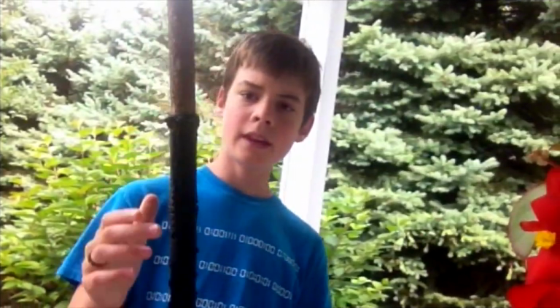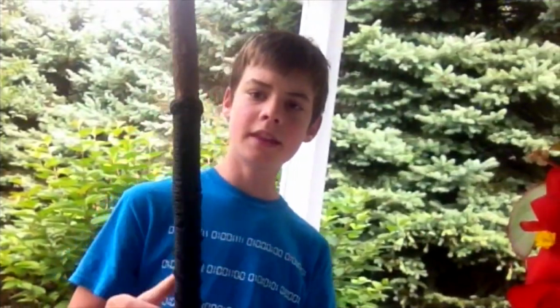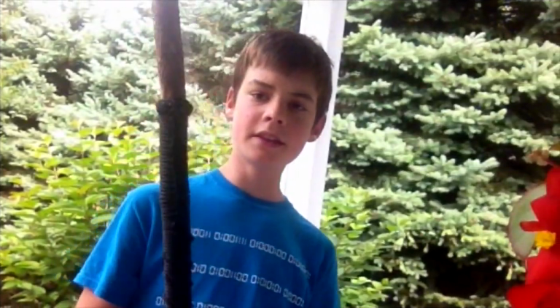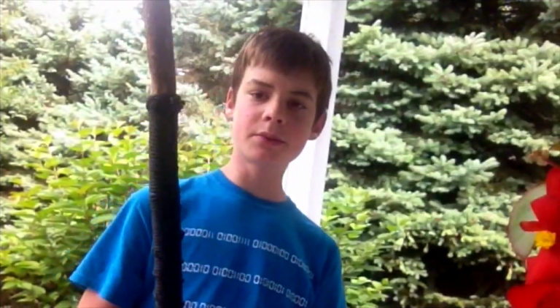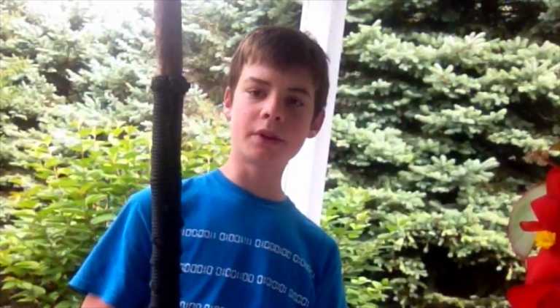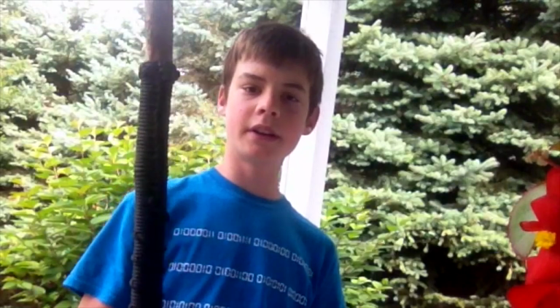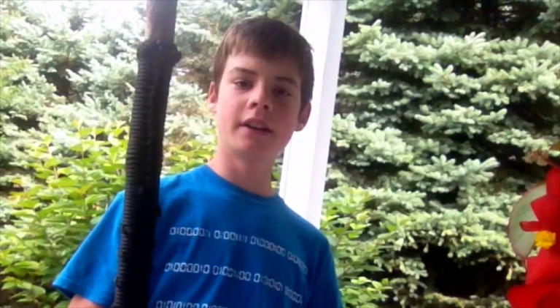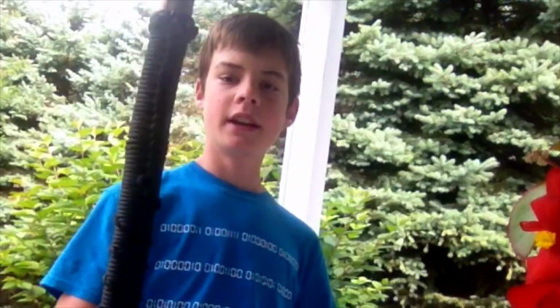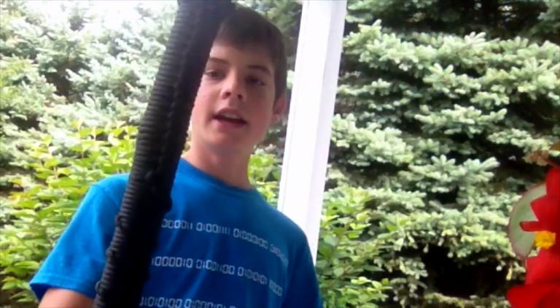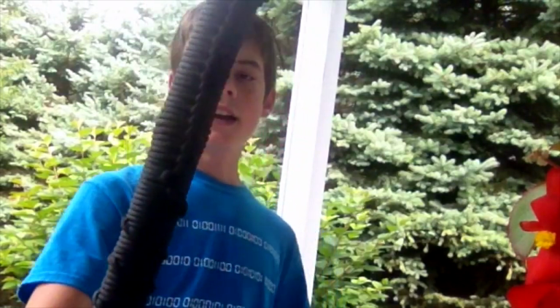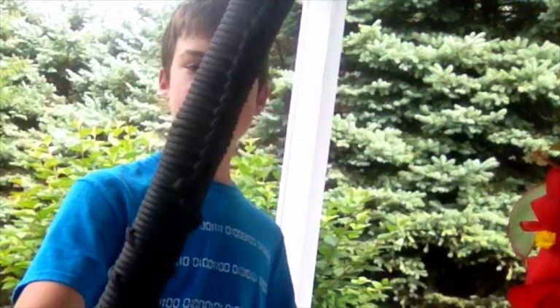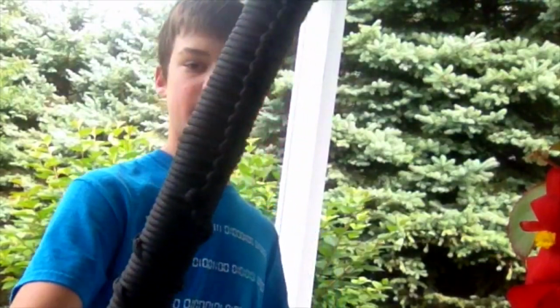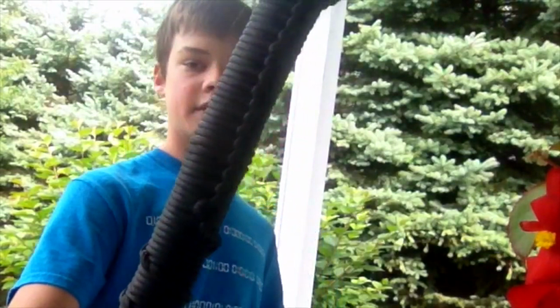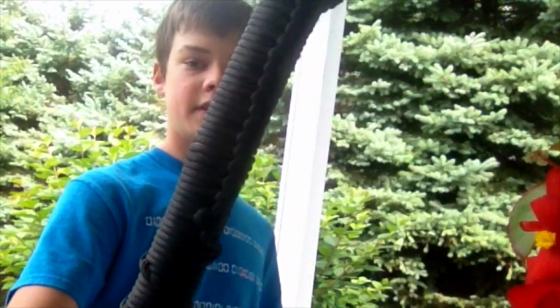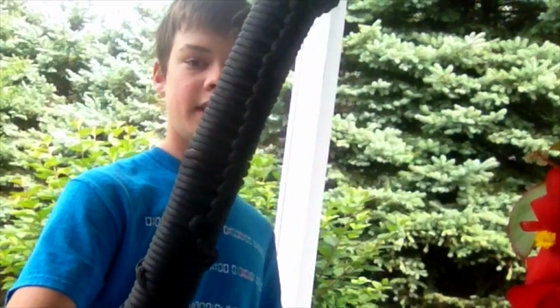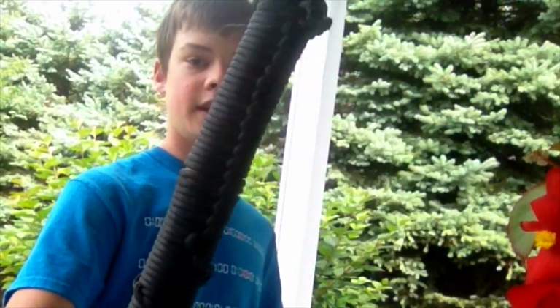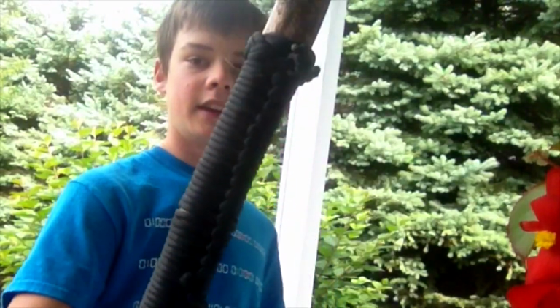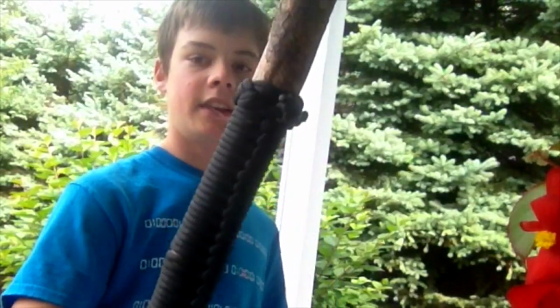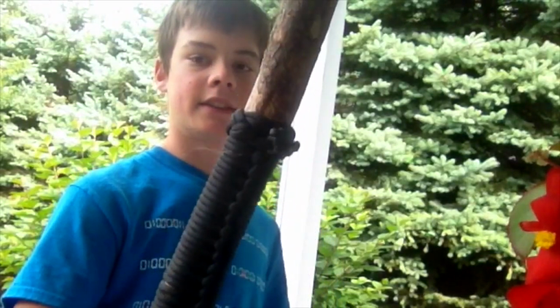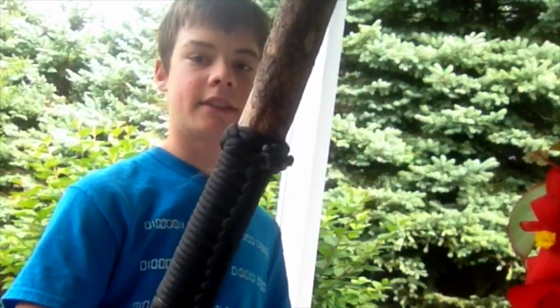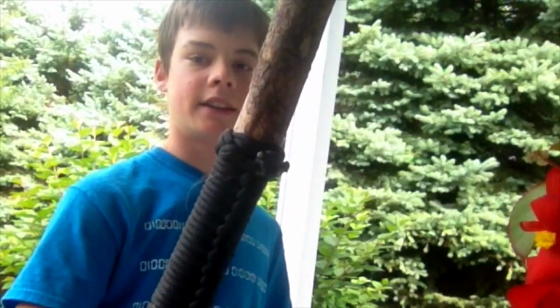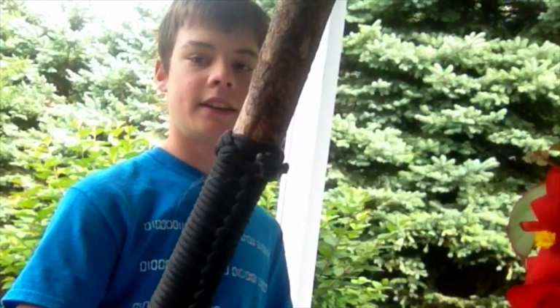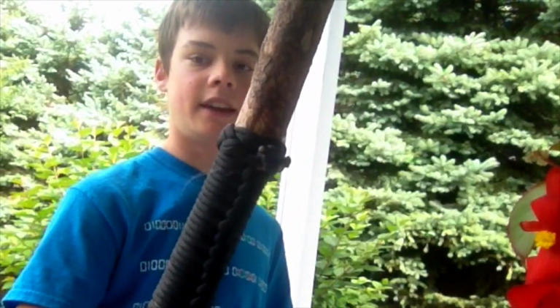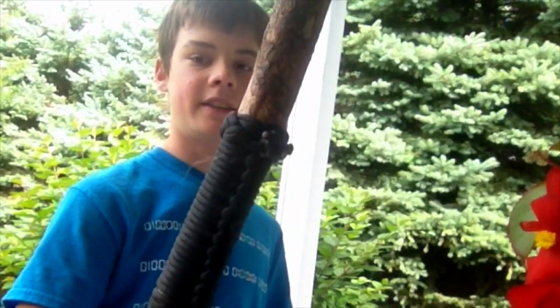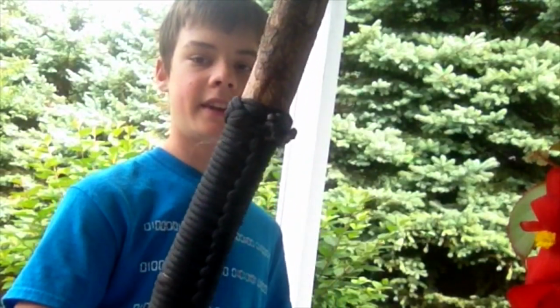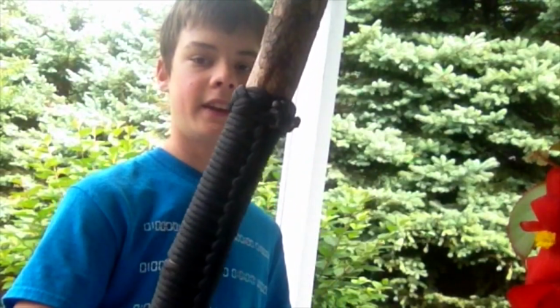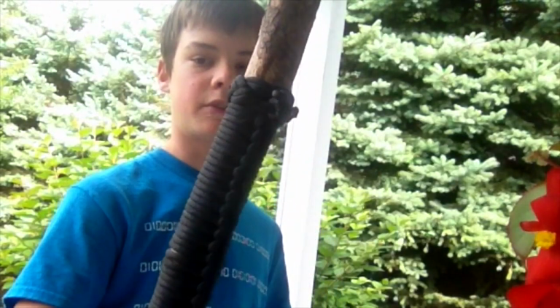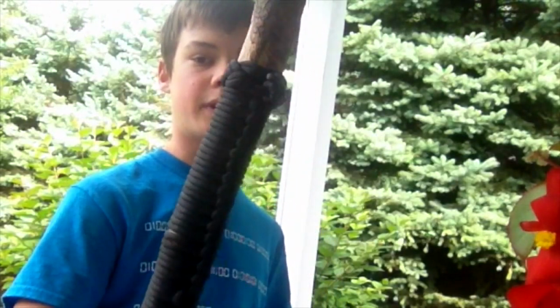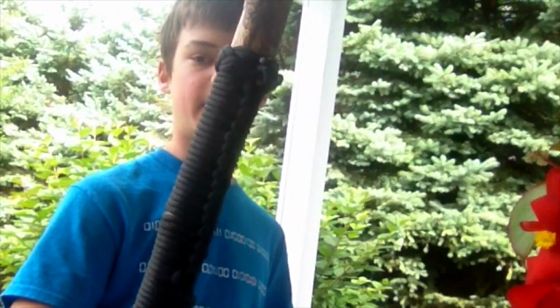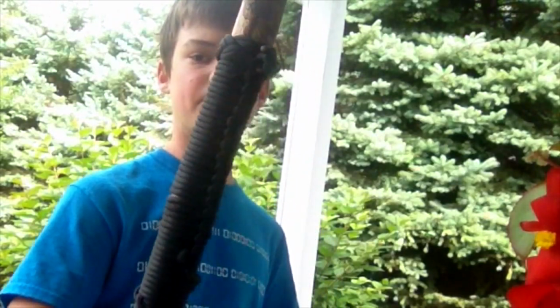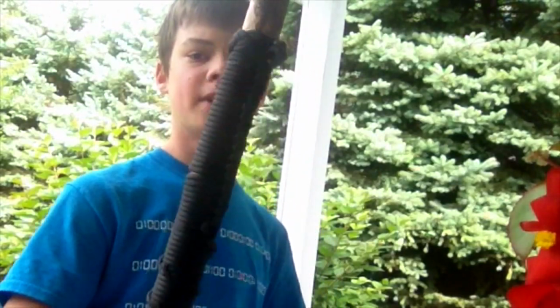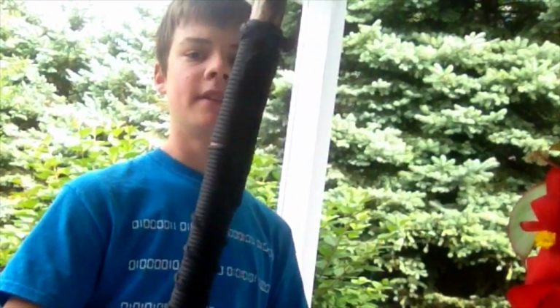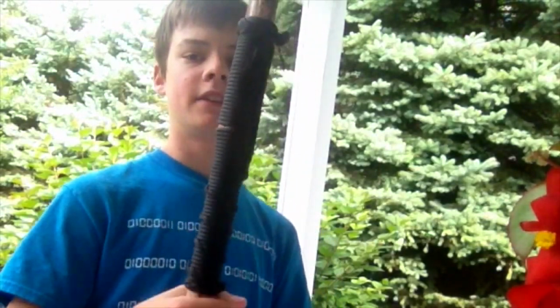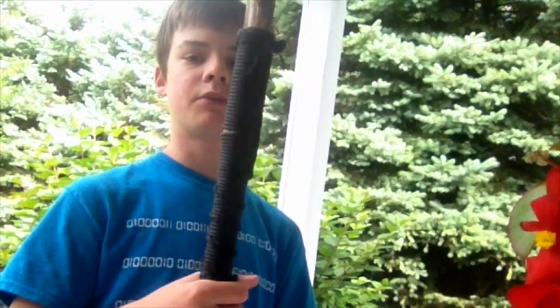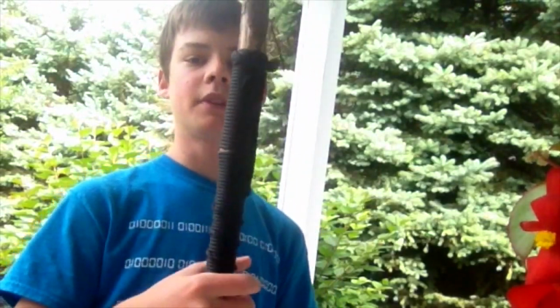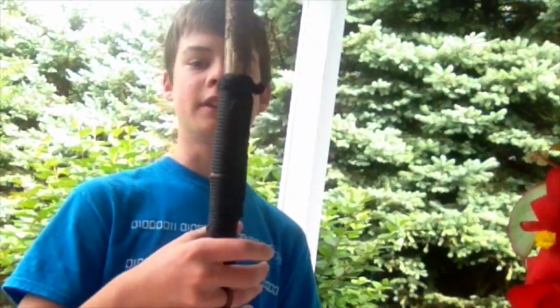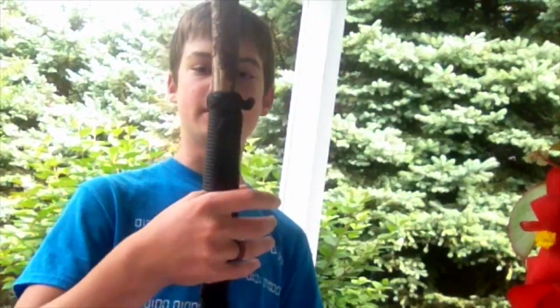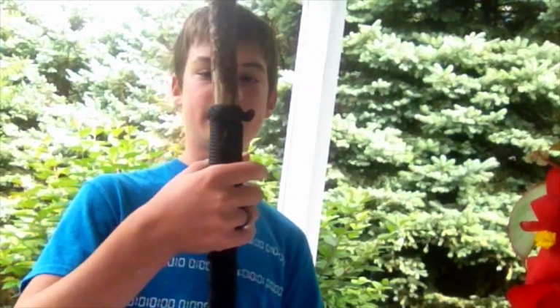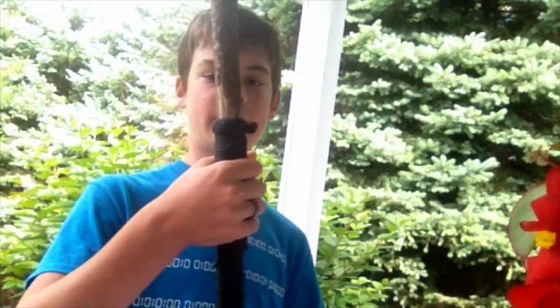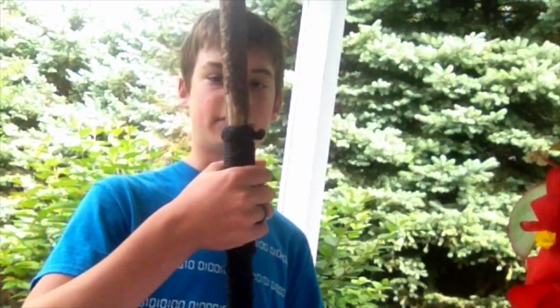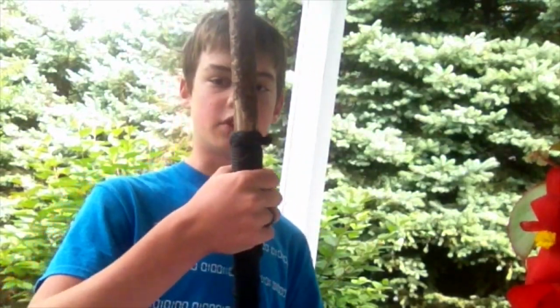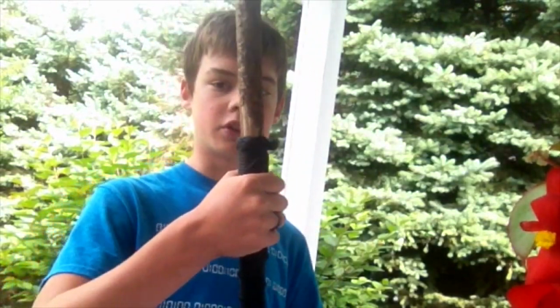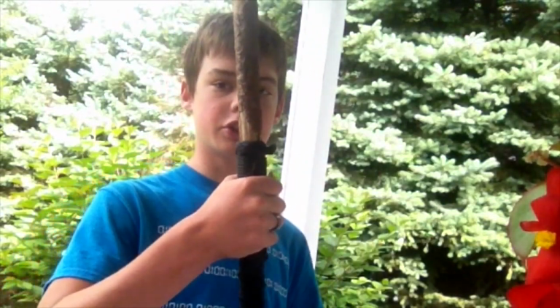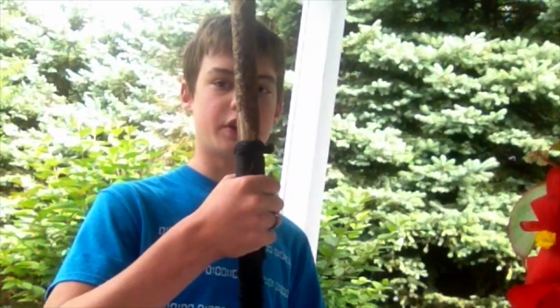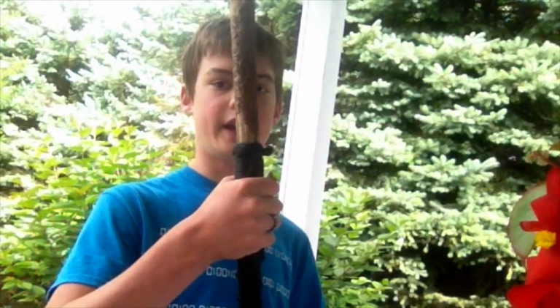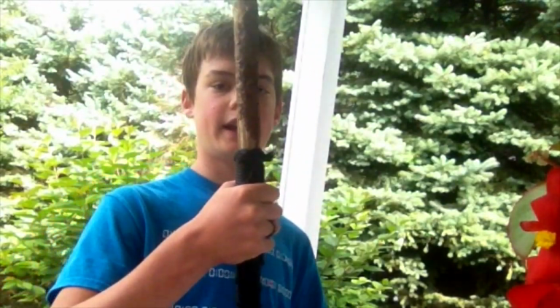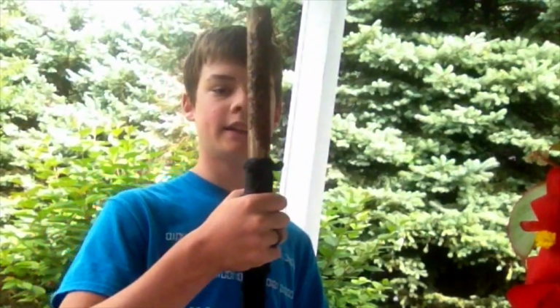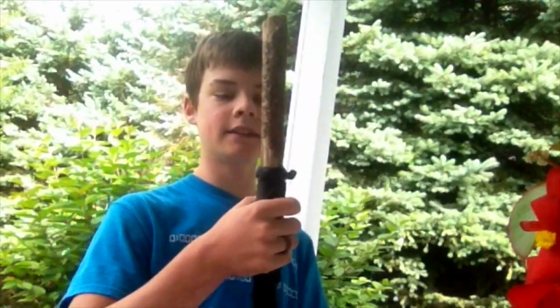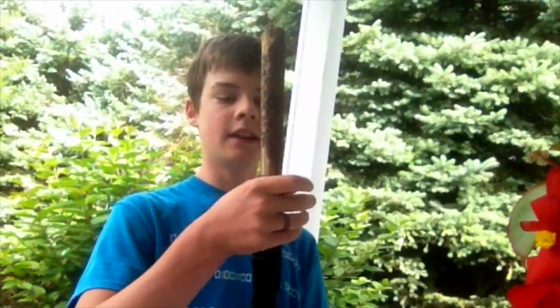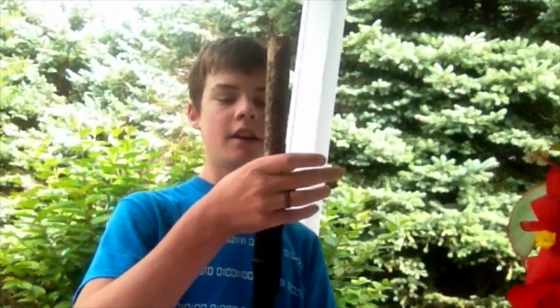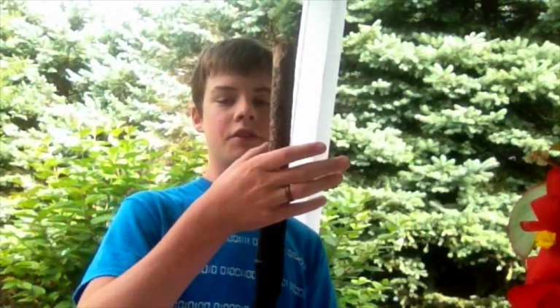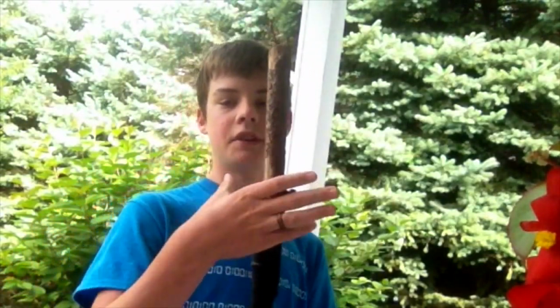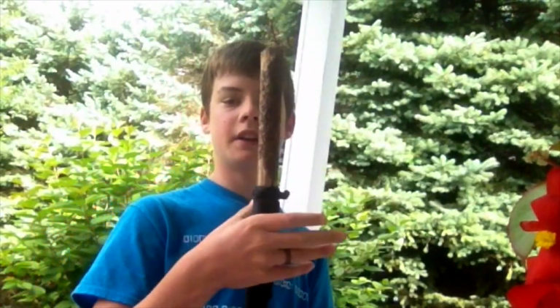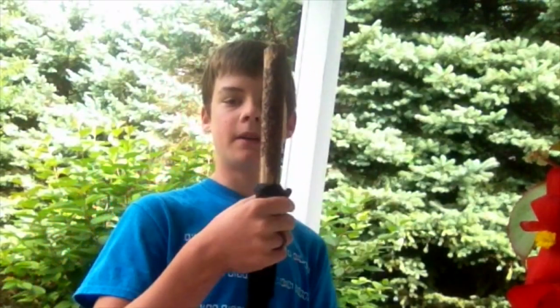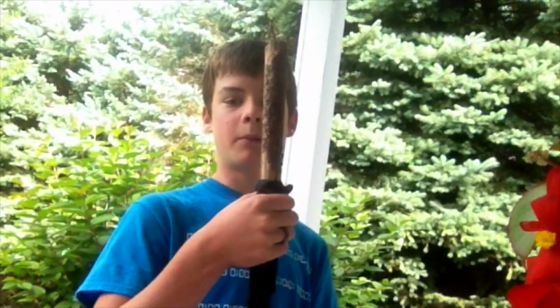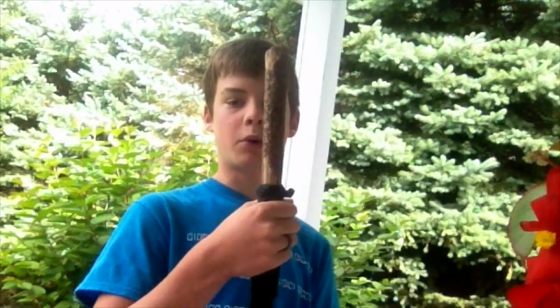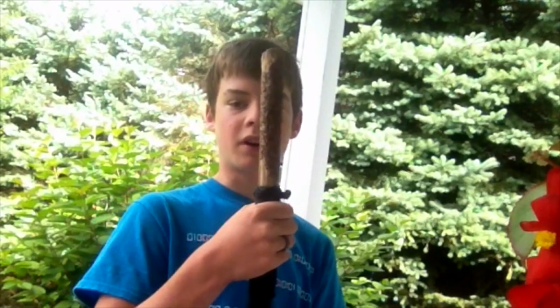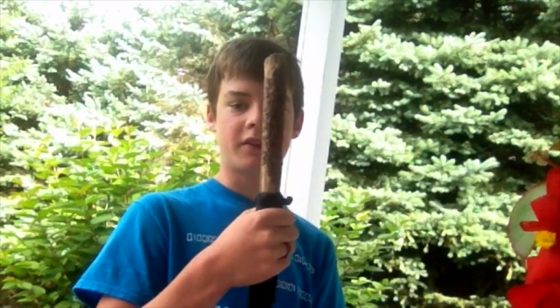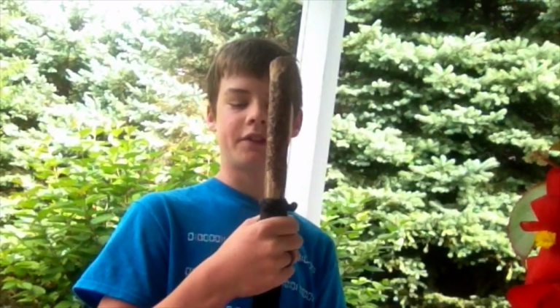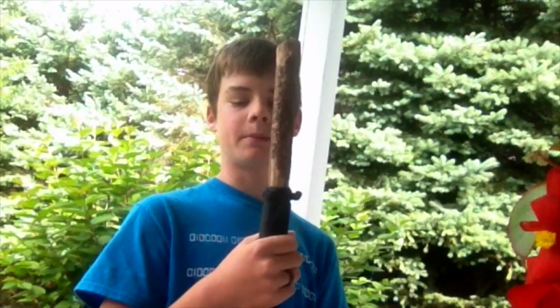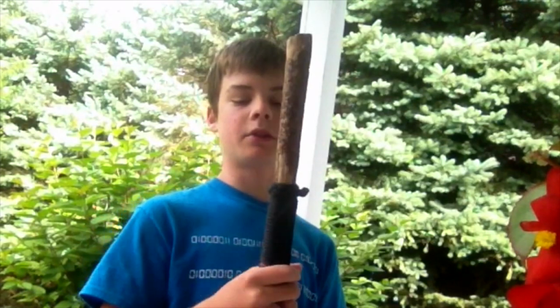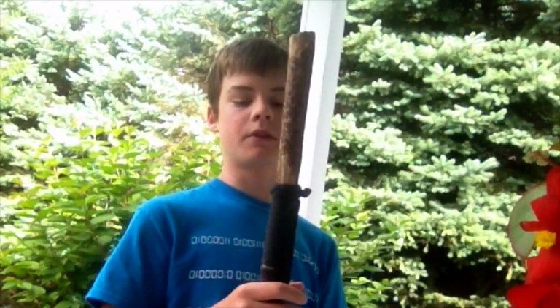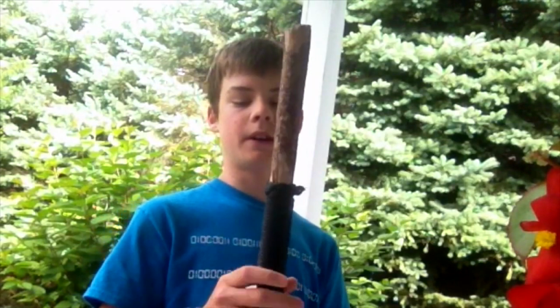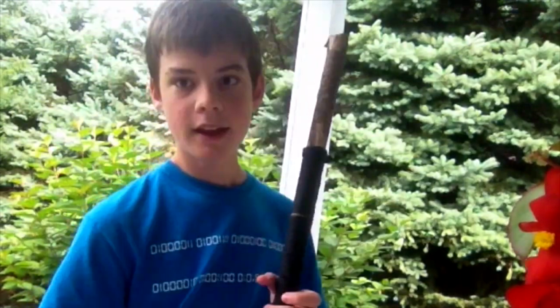This one, as you can see, has got a nice handle wrap that's really good if you have larger hands, so you can get a more comfortable grip.